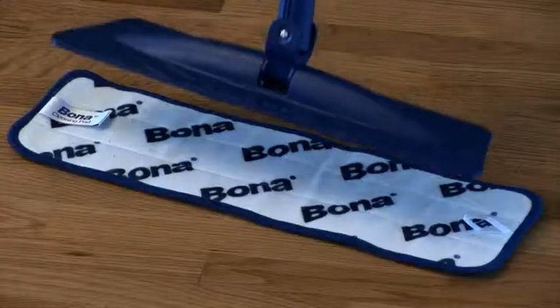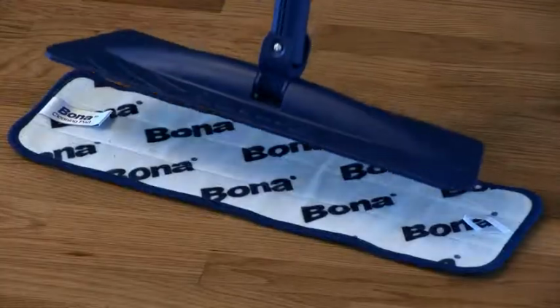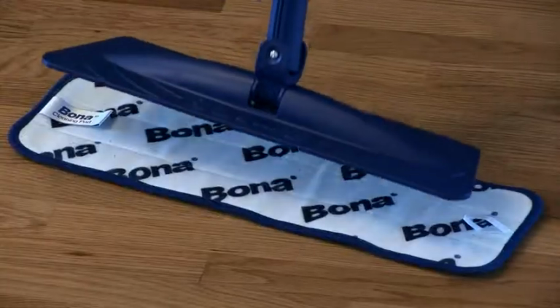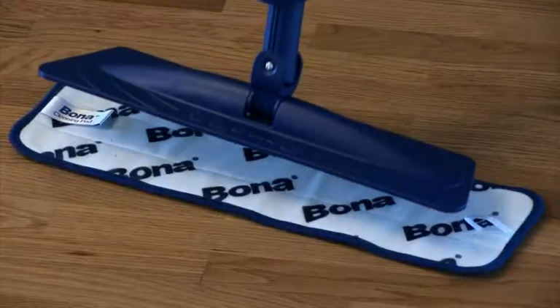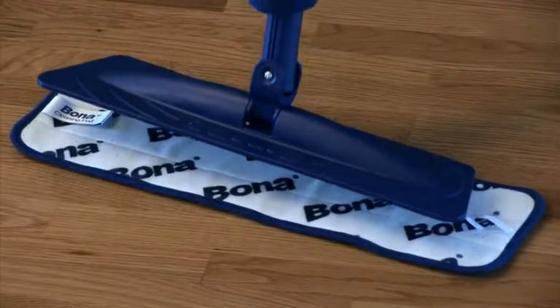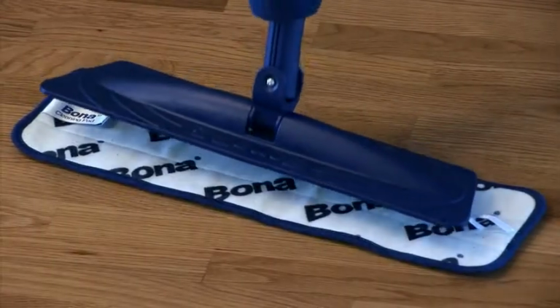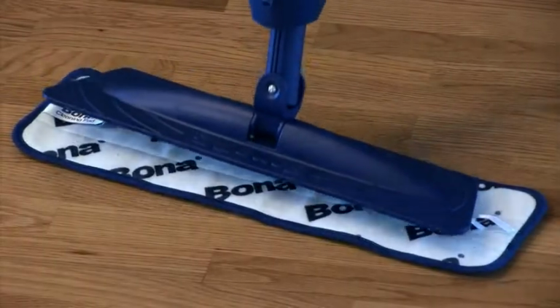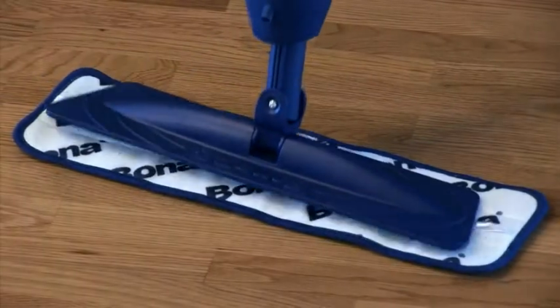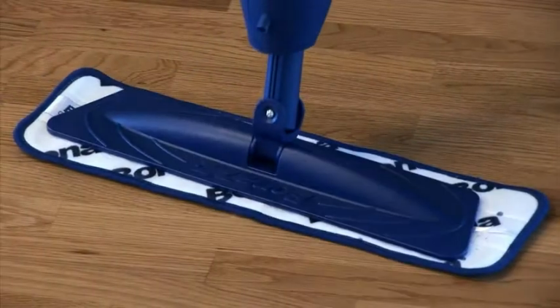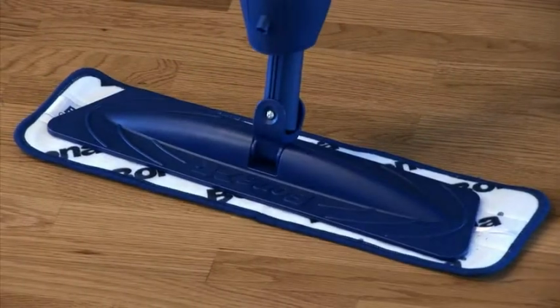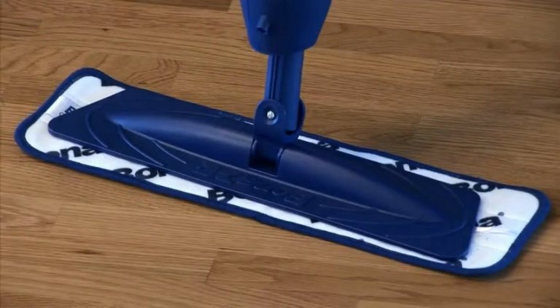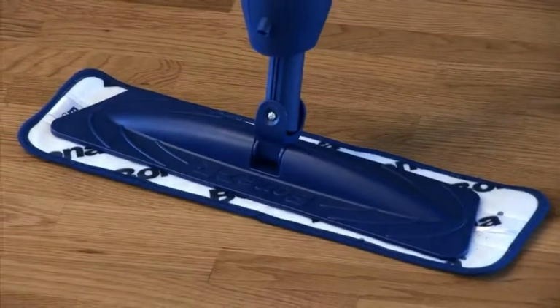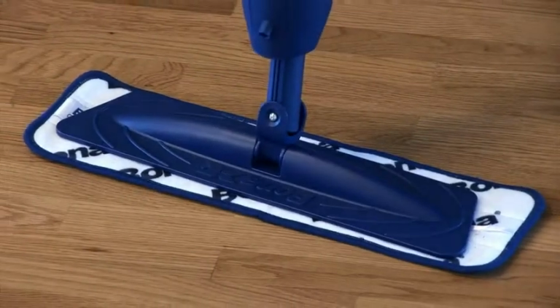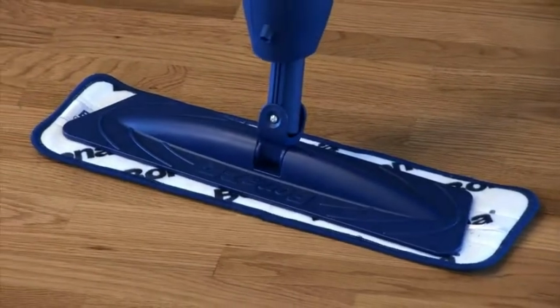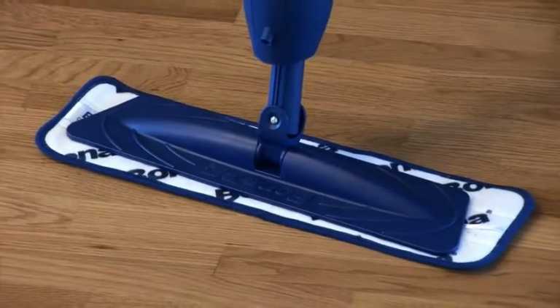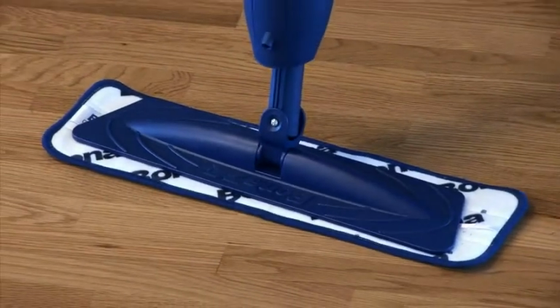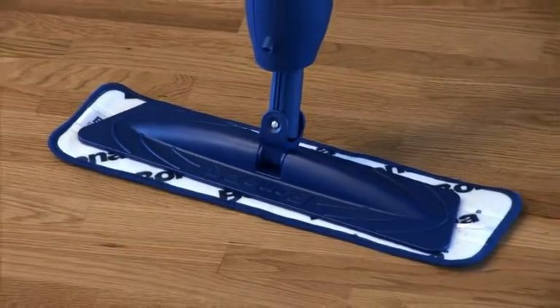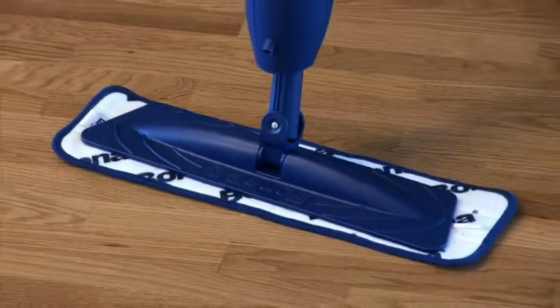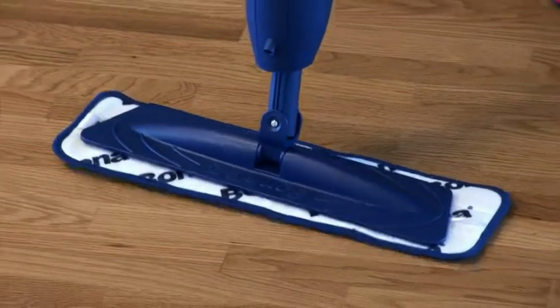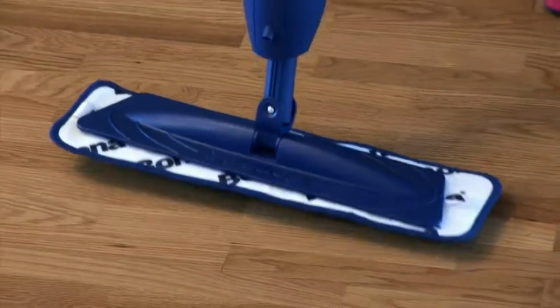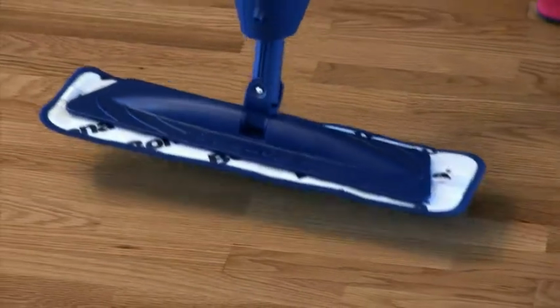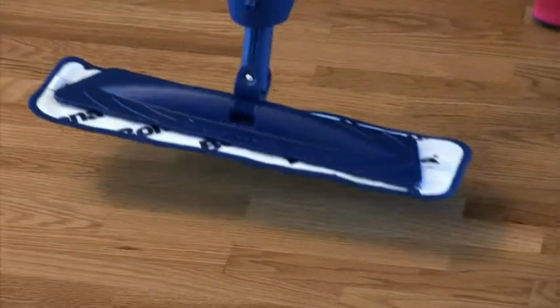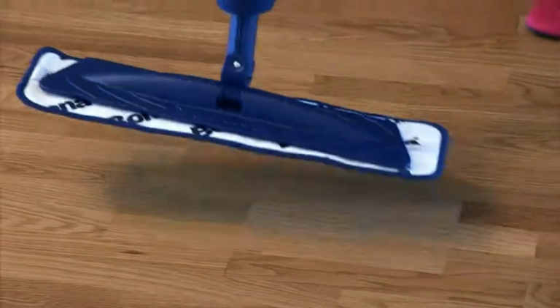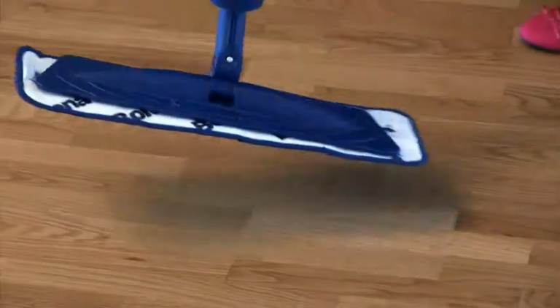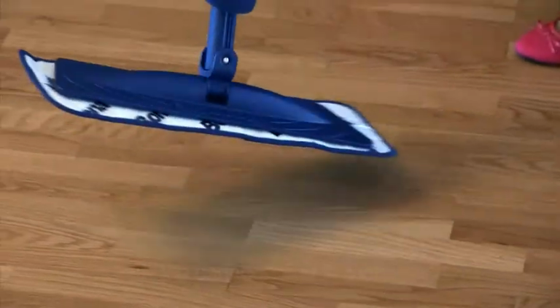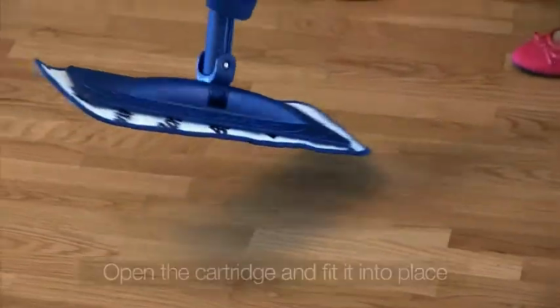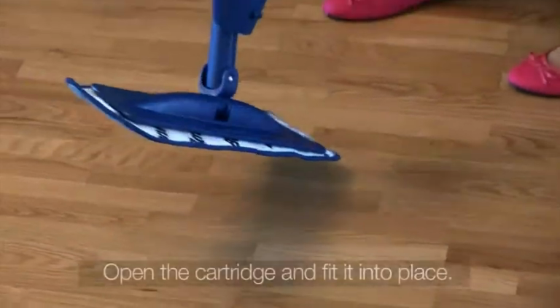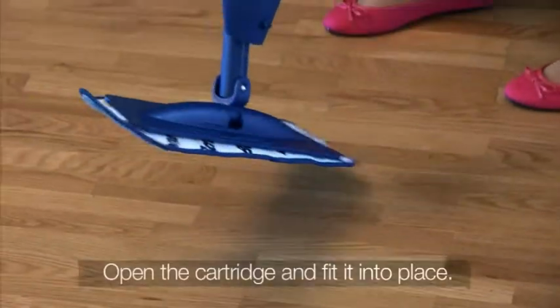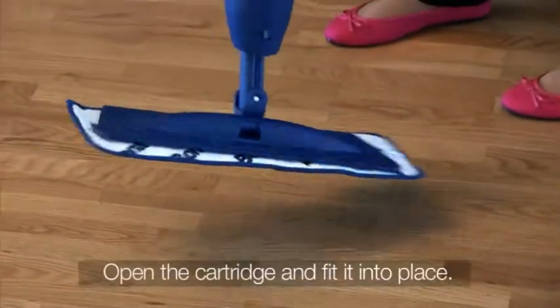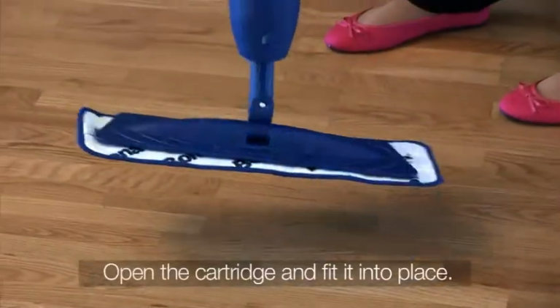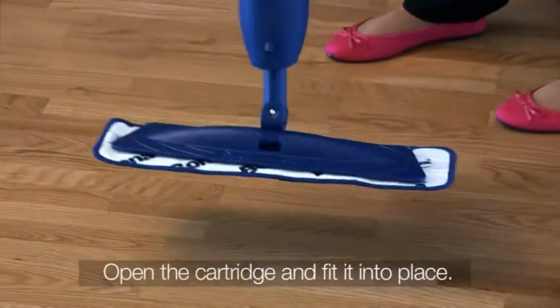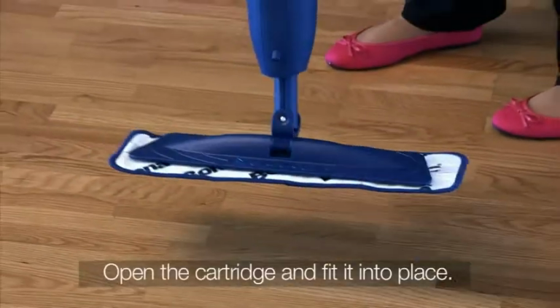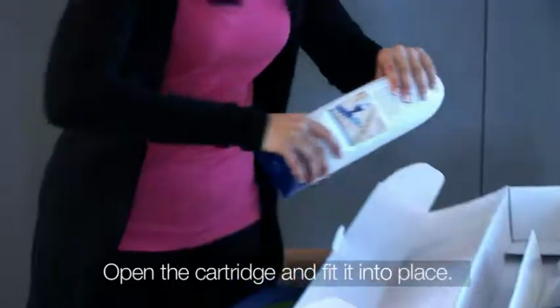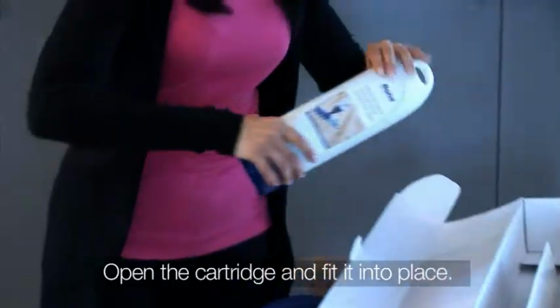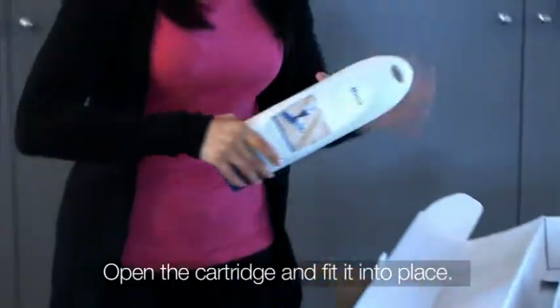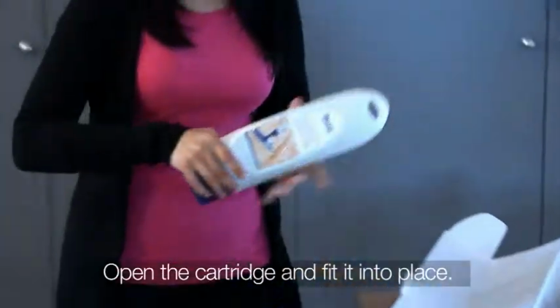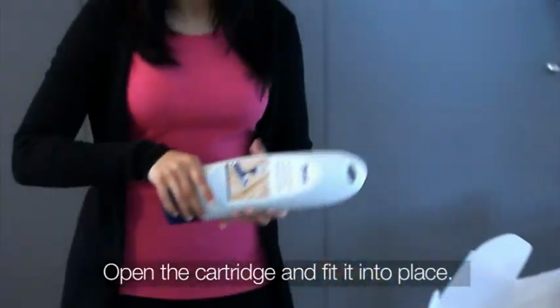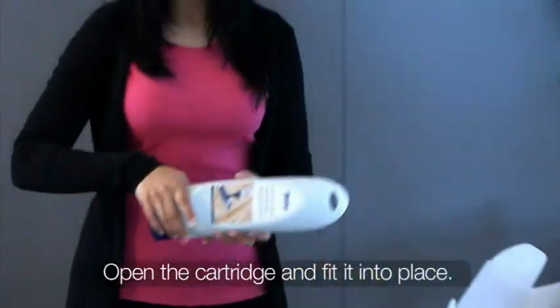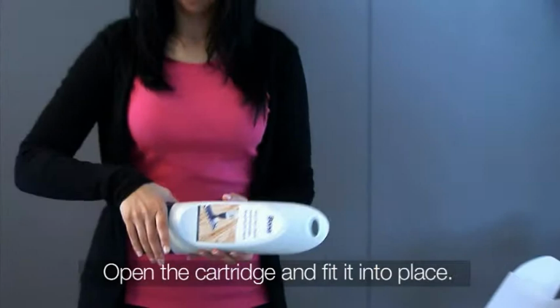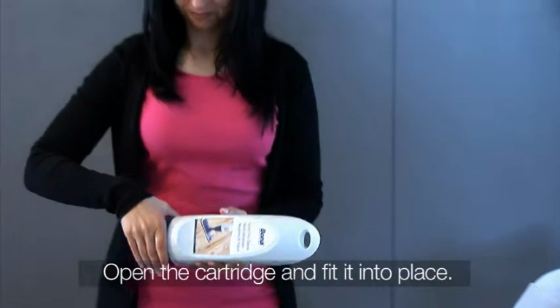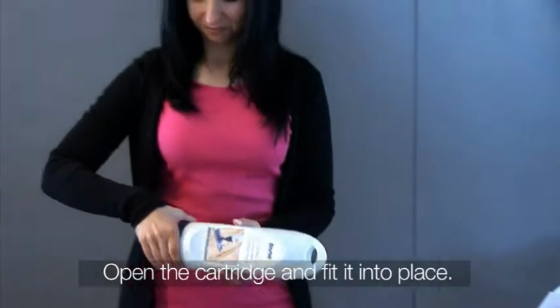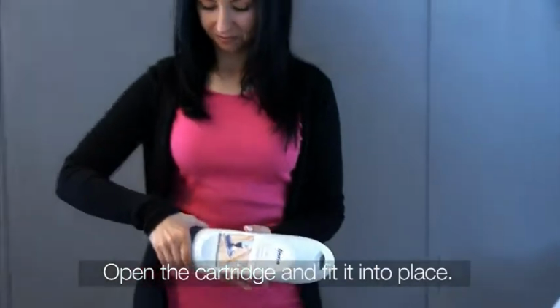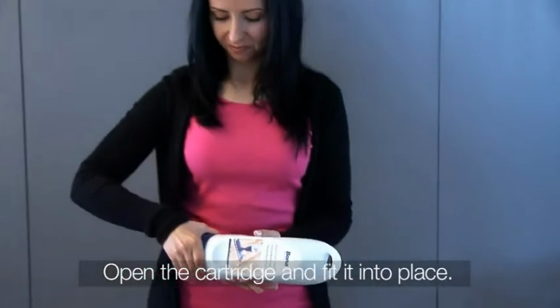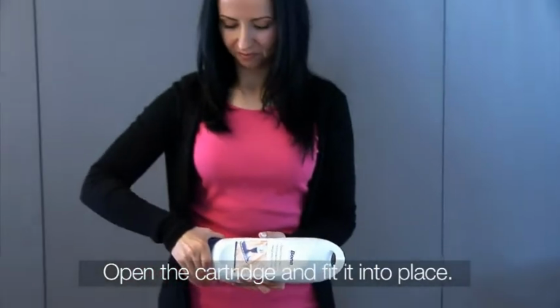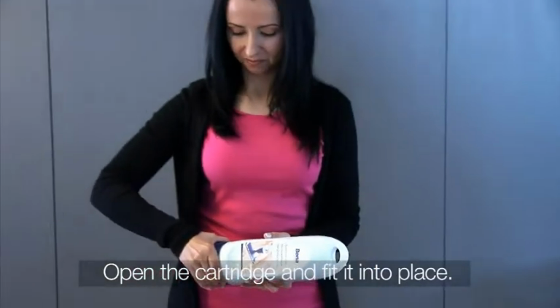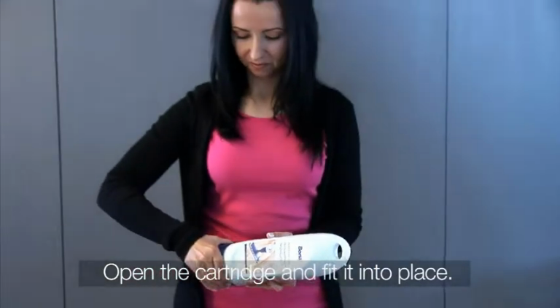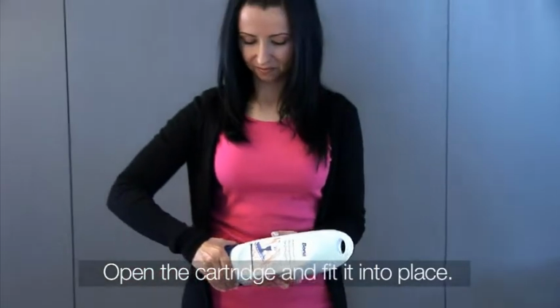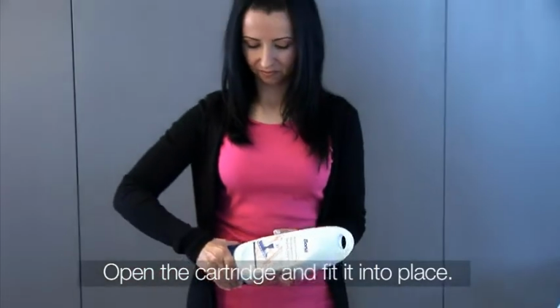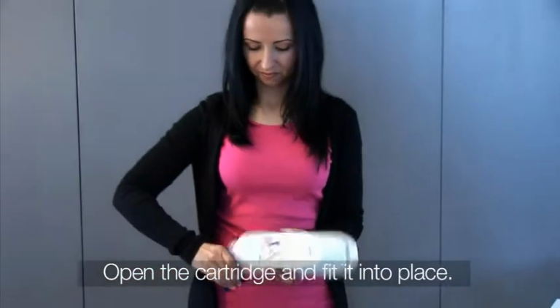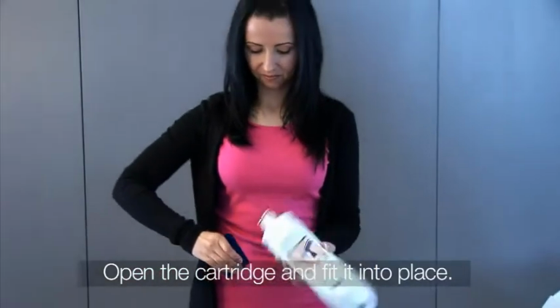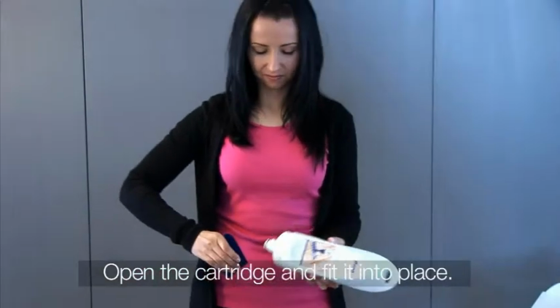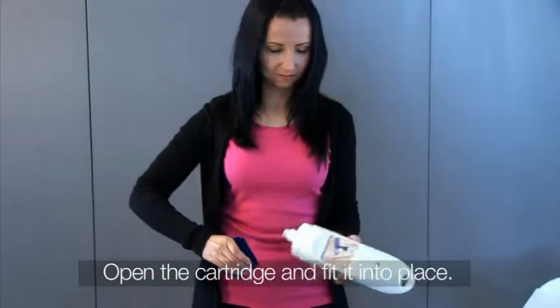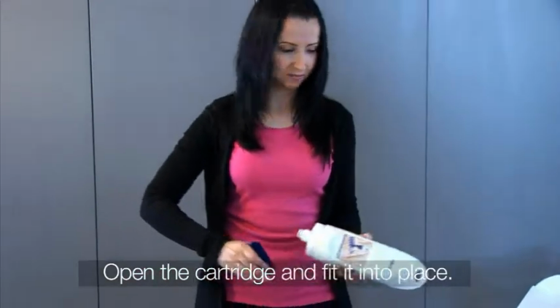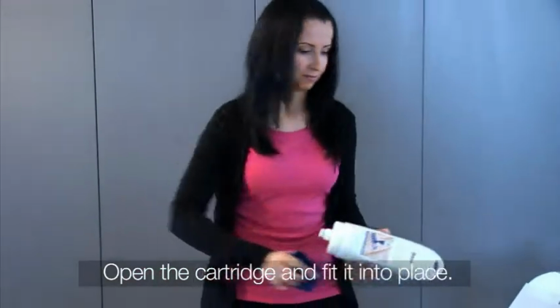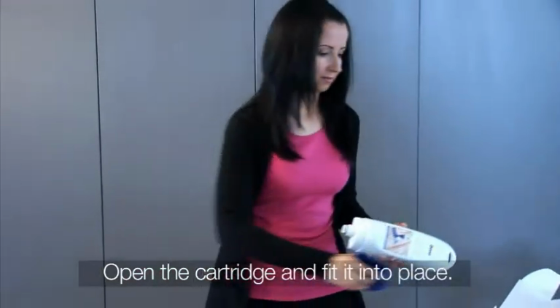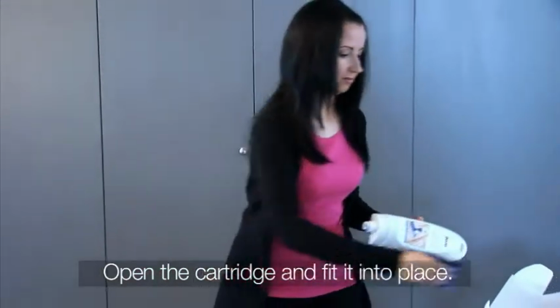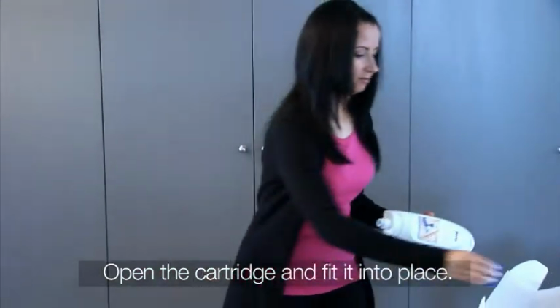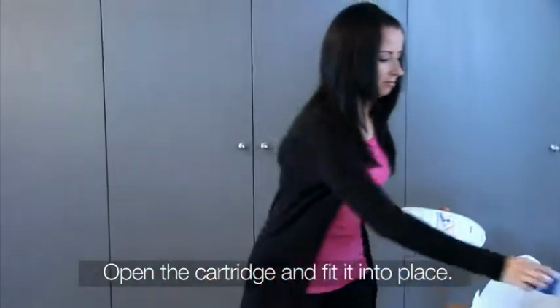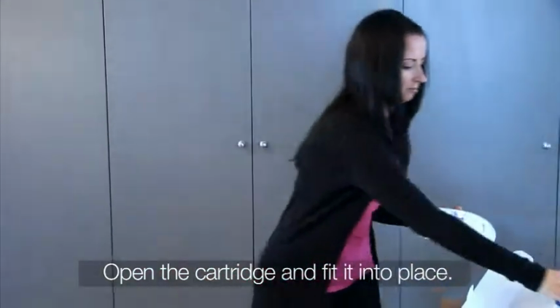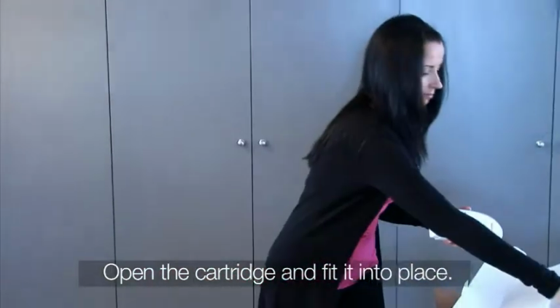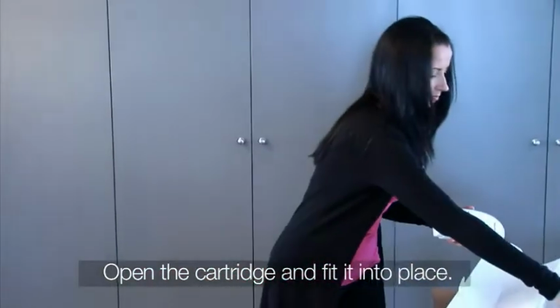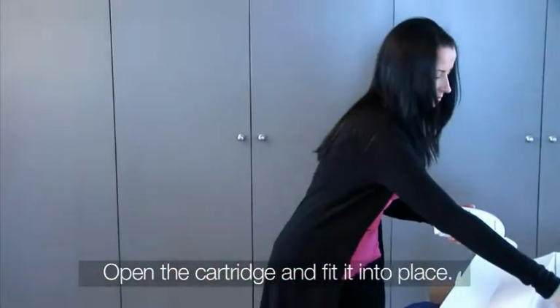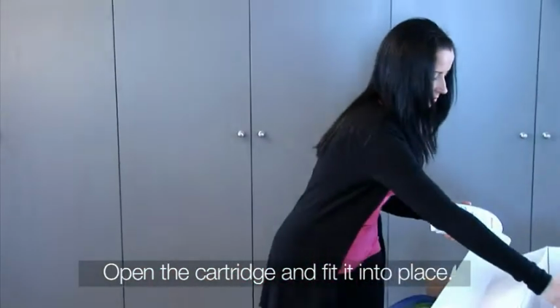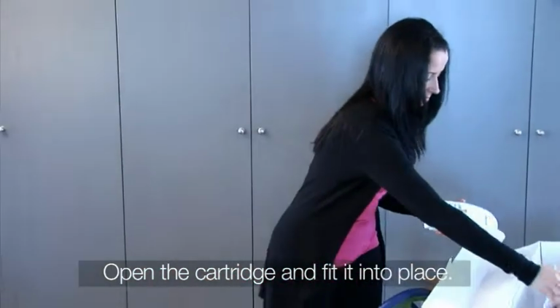Now all you have to do is attach the pad to the mop head and open the cartridge of cleaner and put it into its correct place.